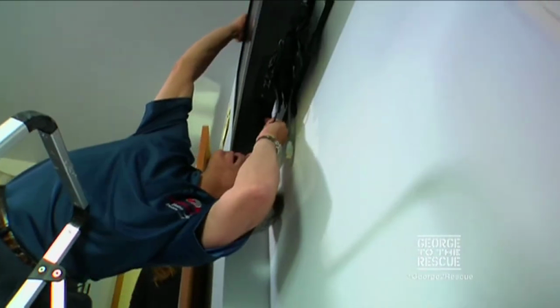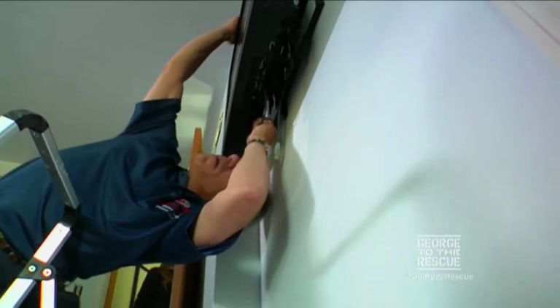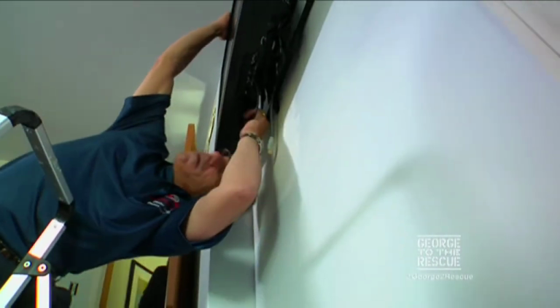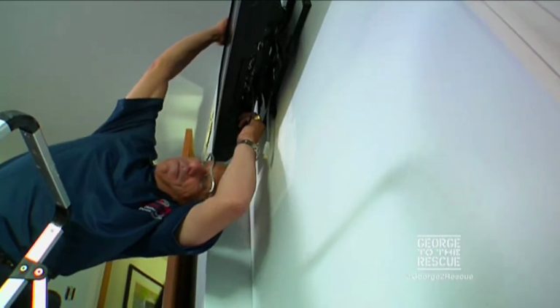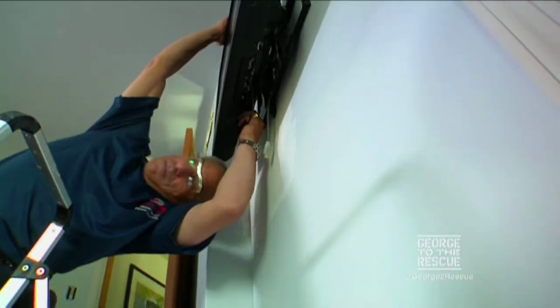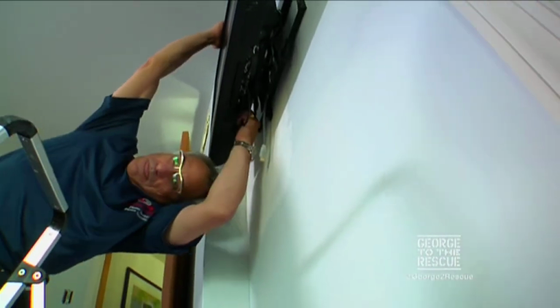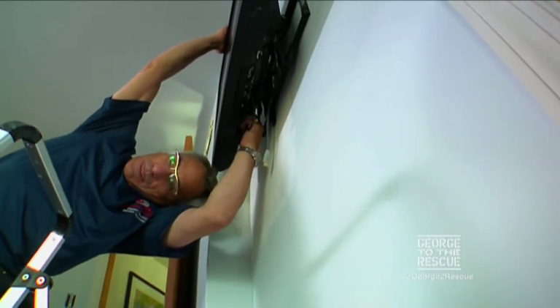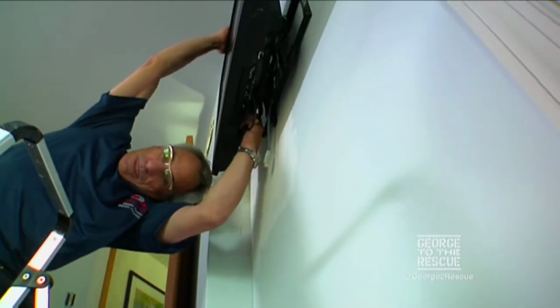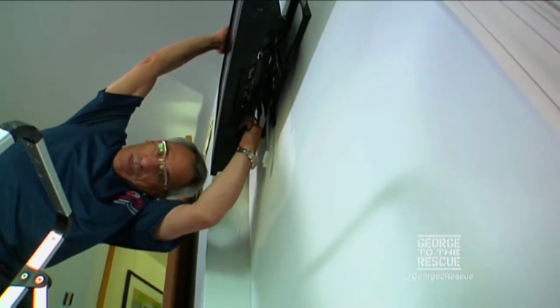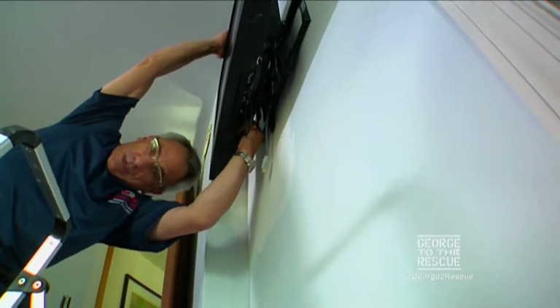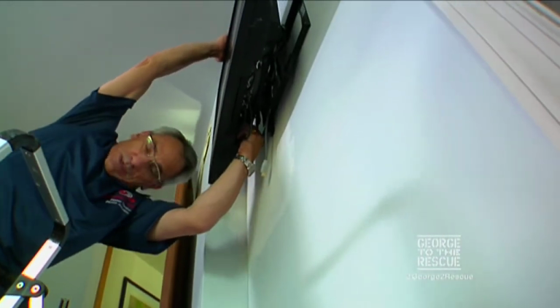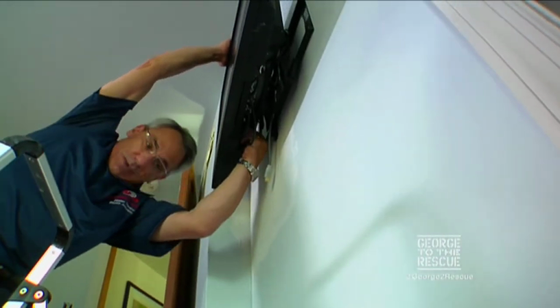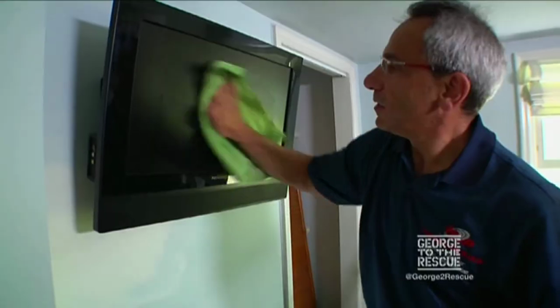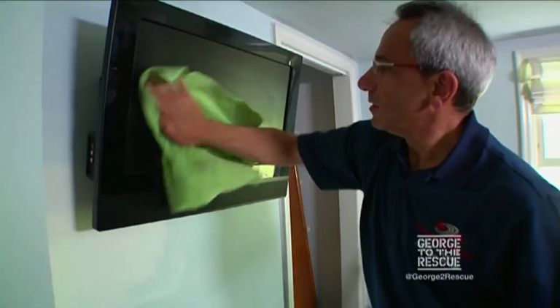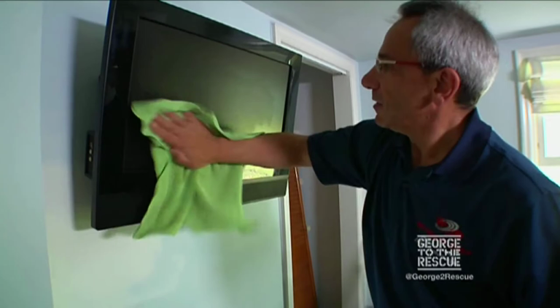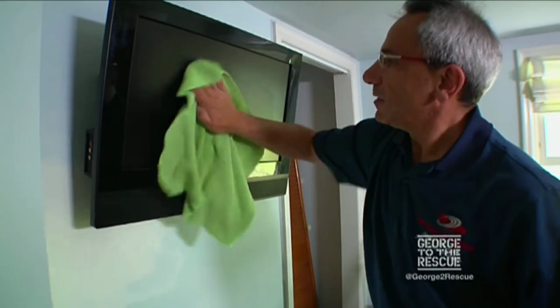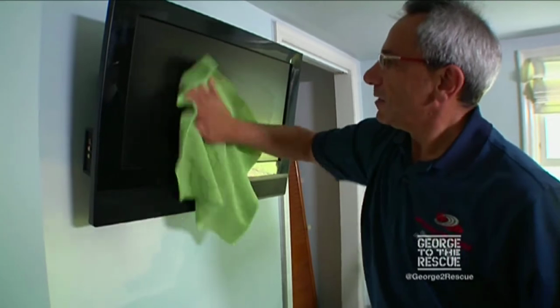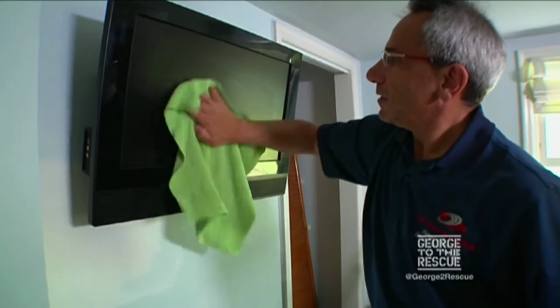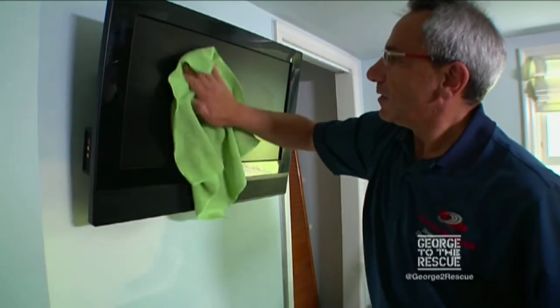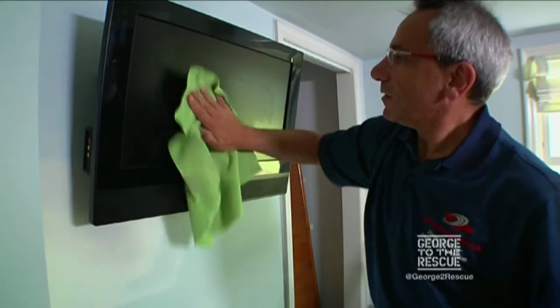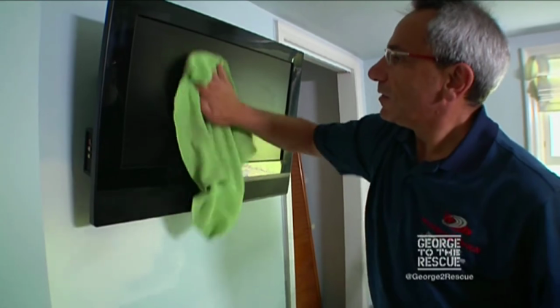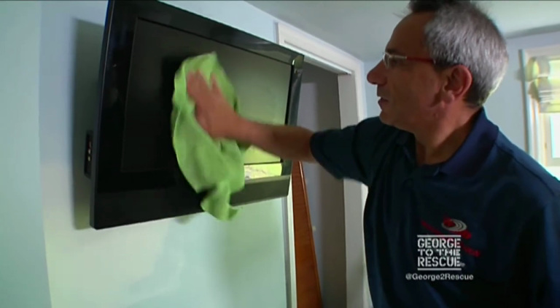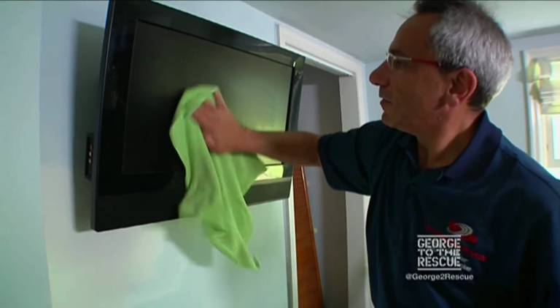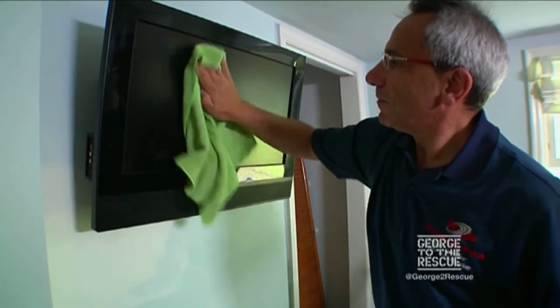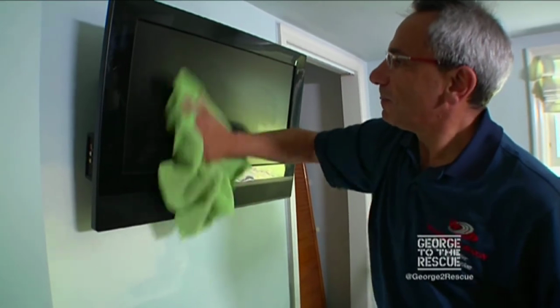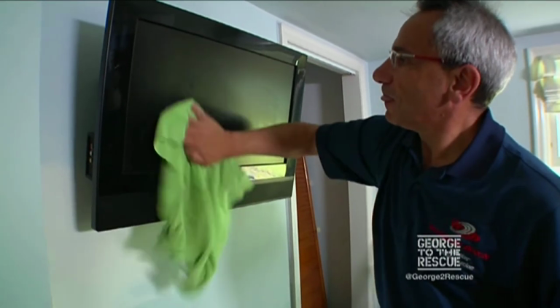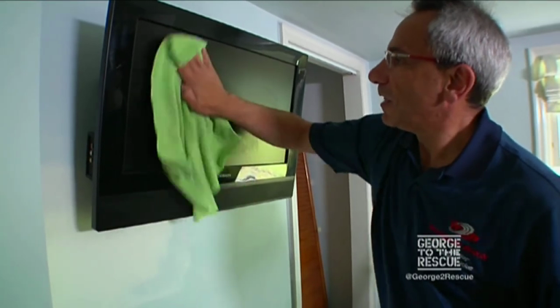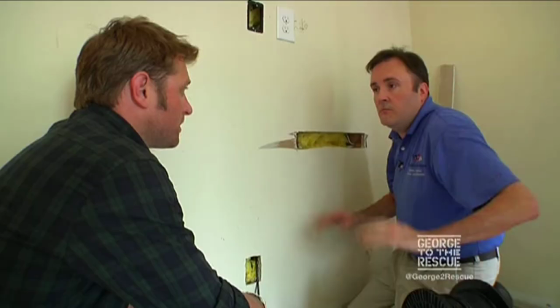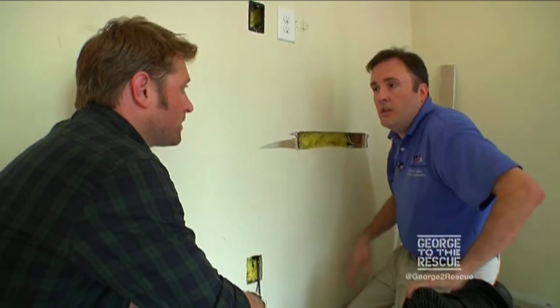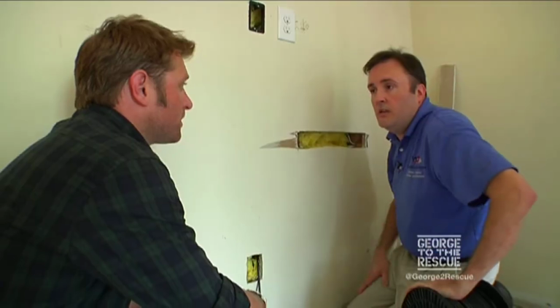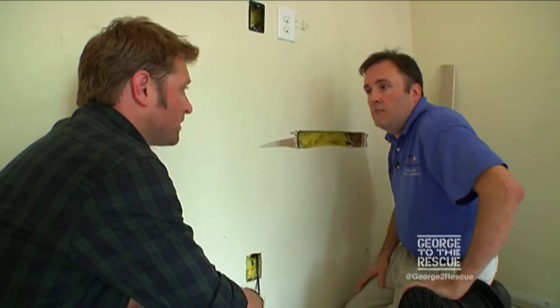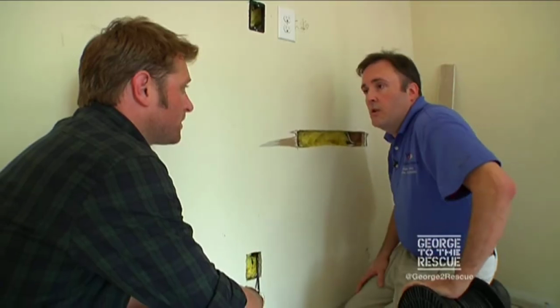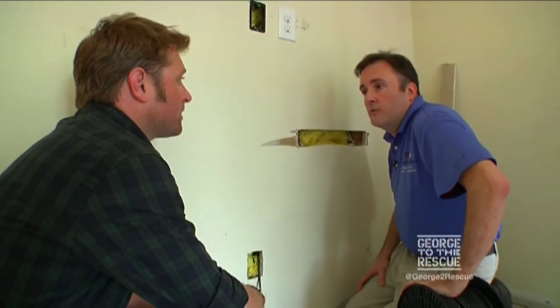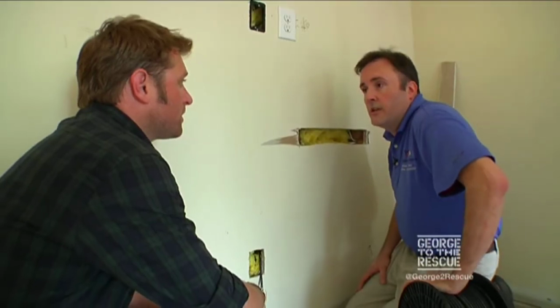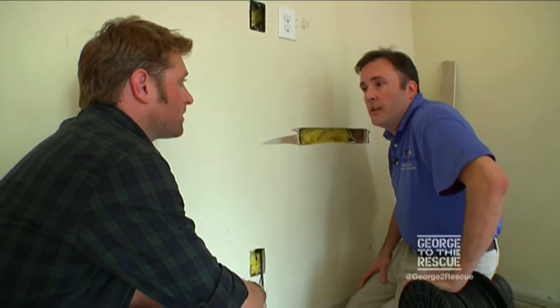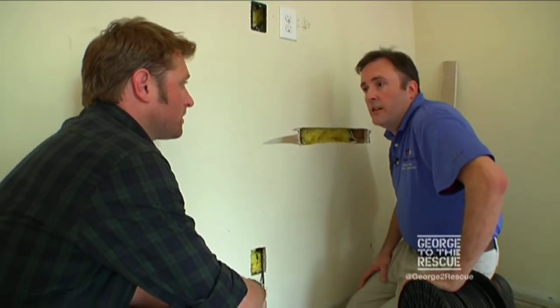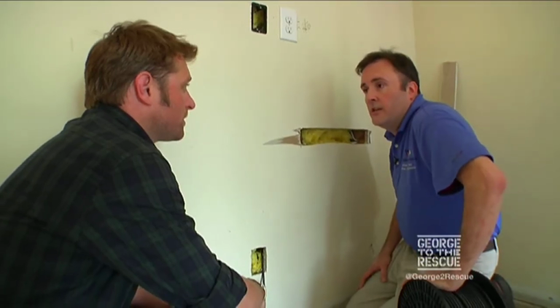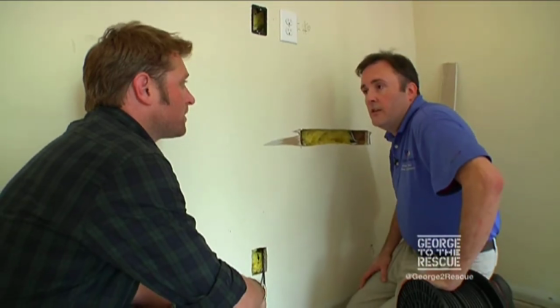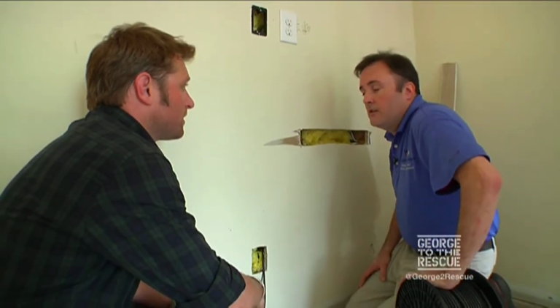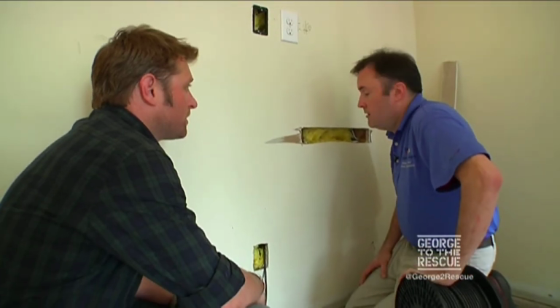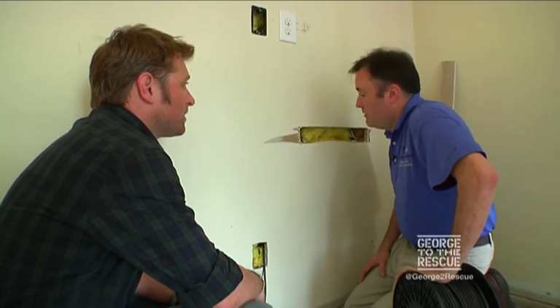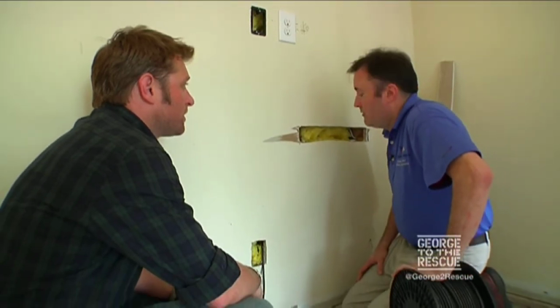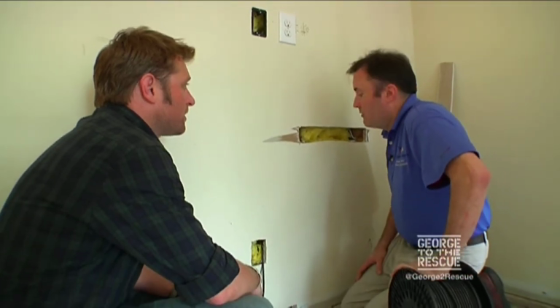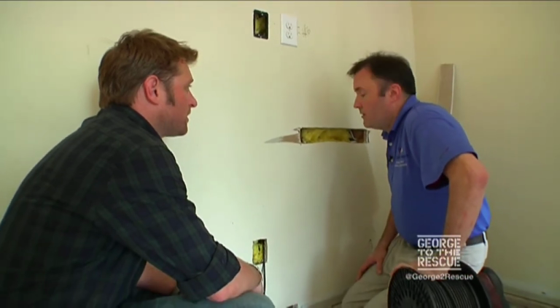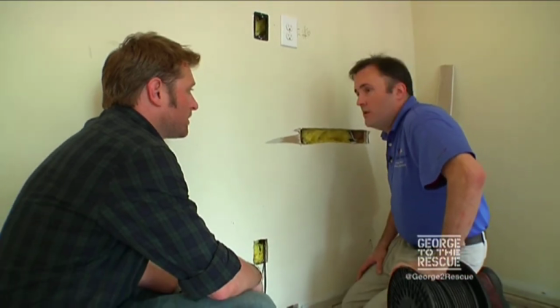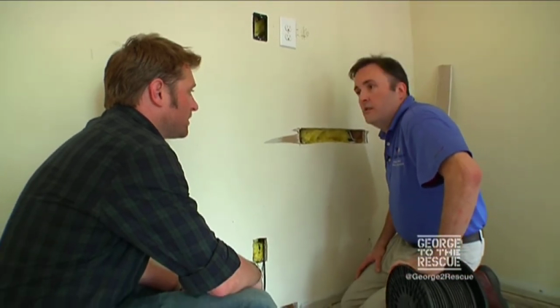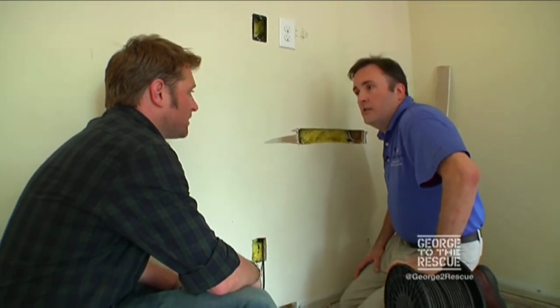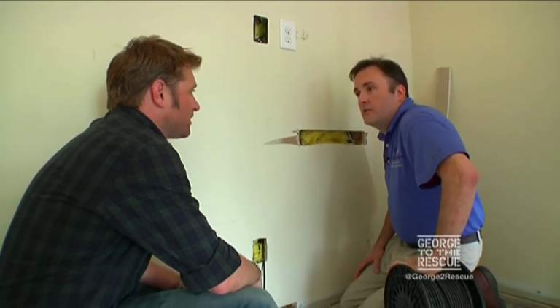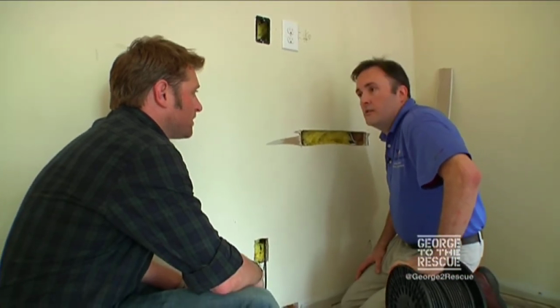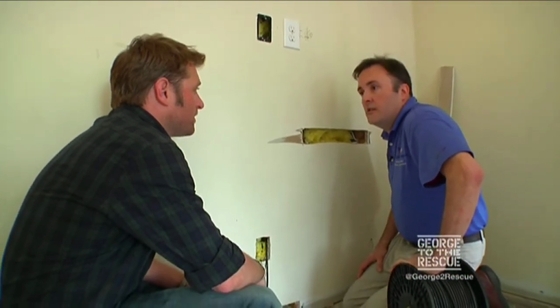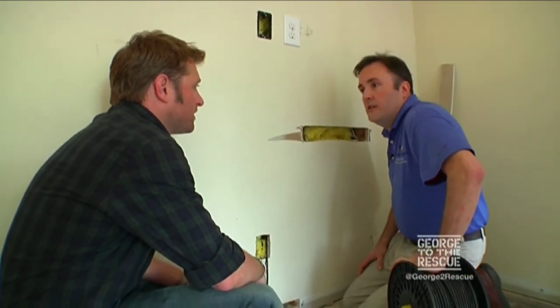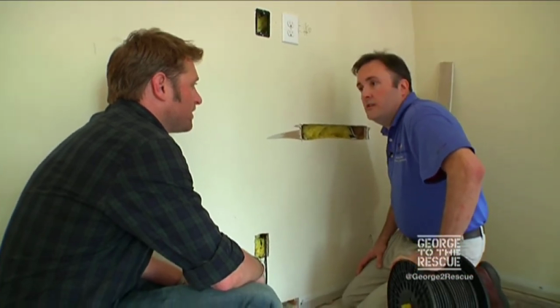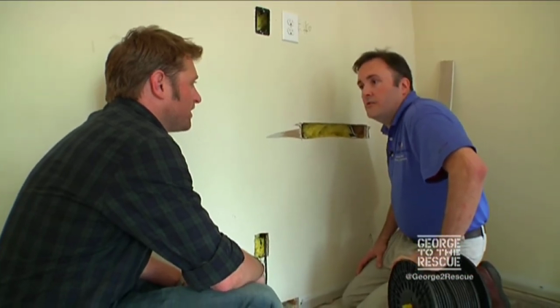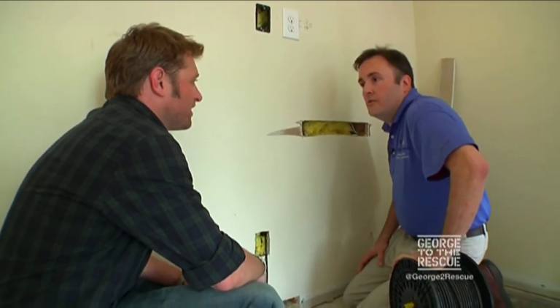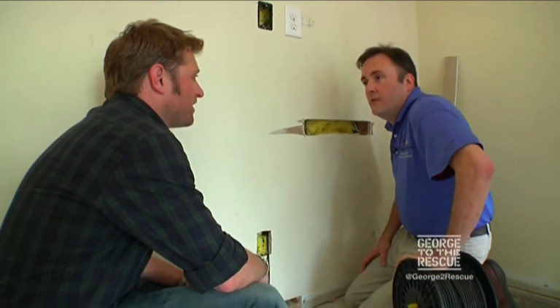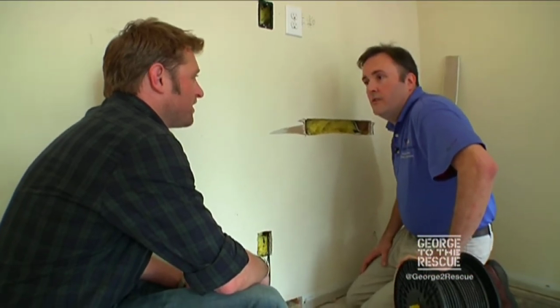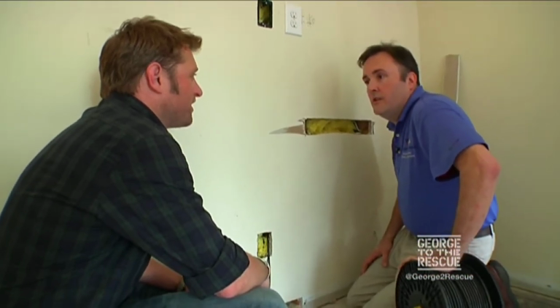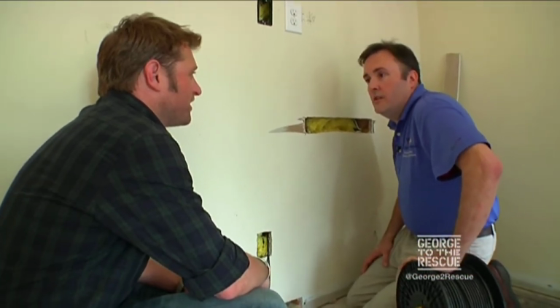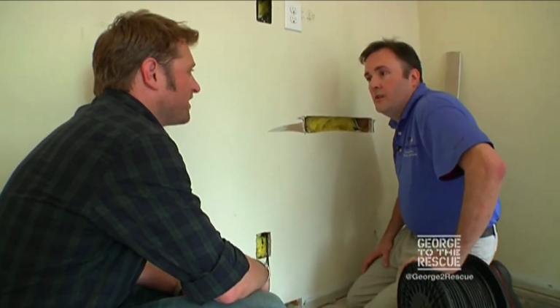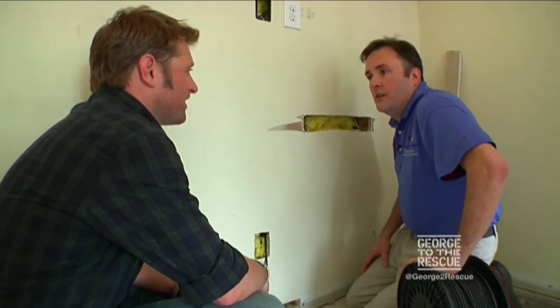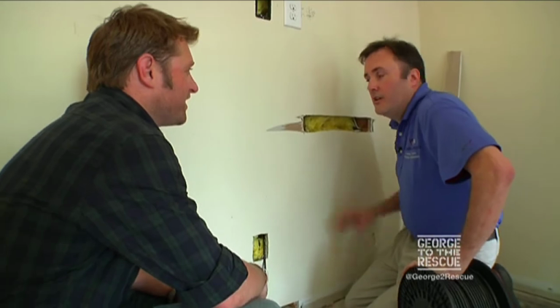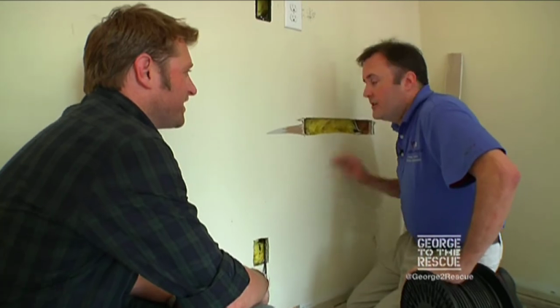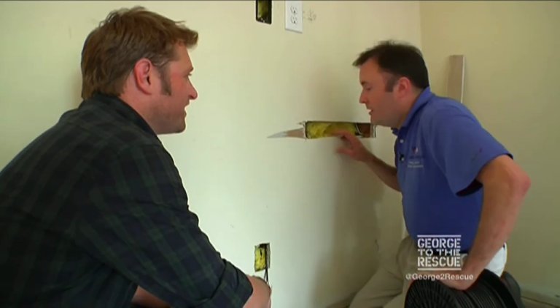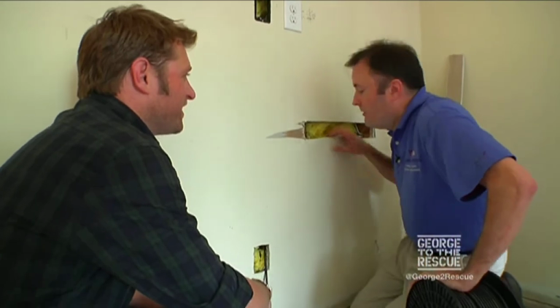The TV's going to mount up here, so we're going to fish some wire through the wall for that, so that everything's hidden, don't see anything, and it'll look nice and clean, and she'll have a nice TV.